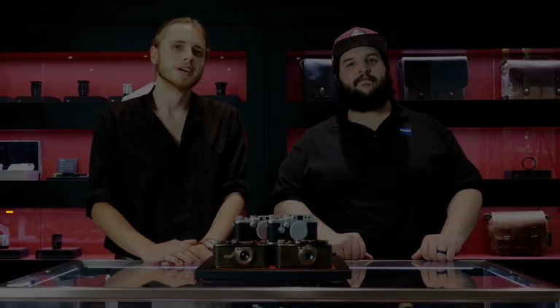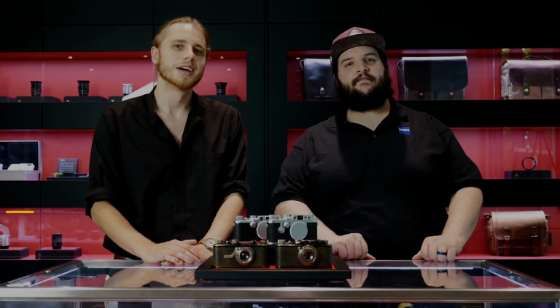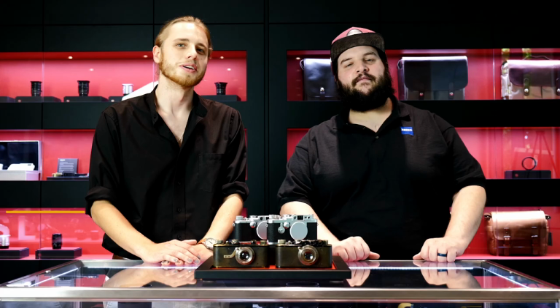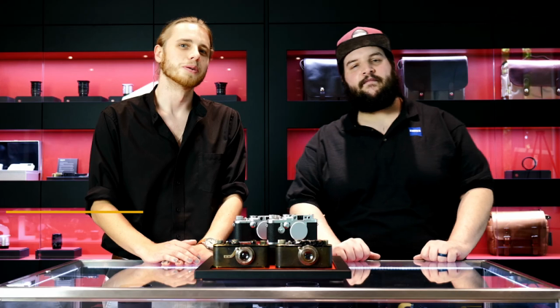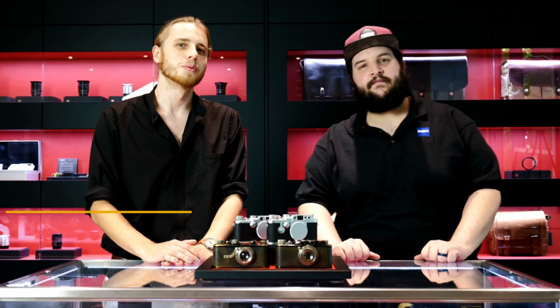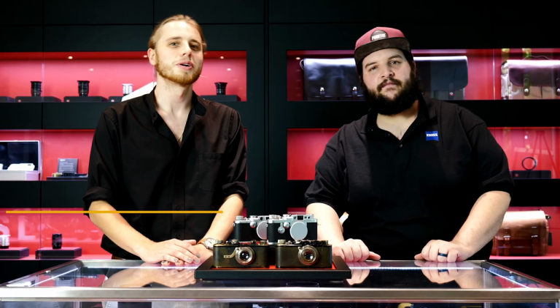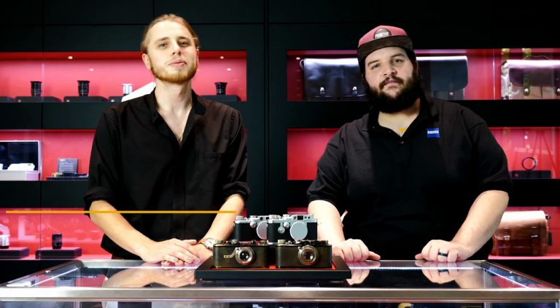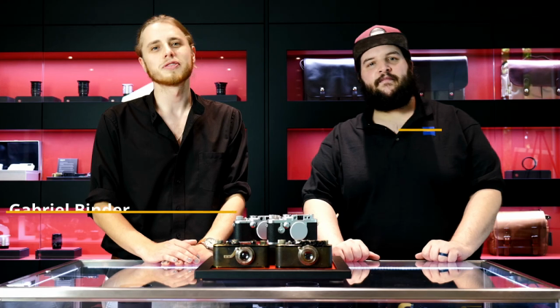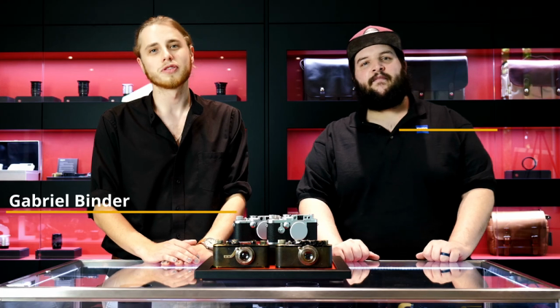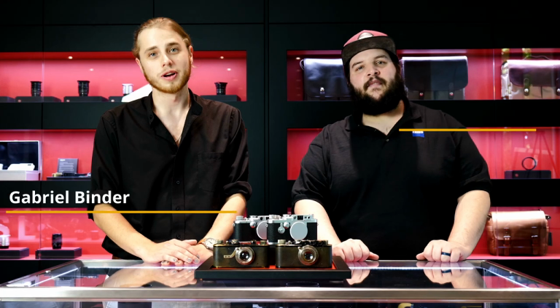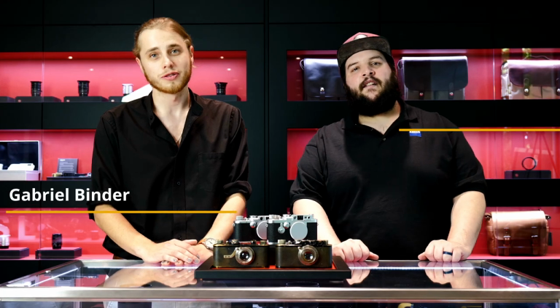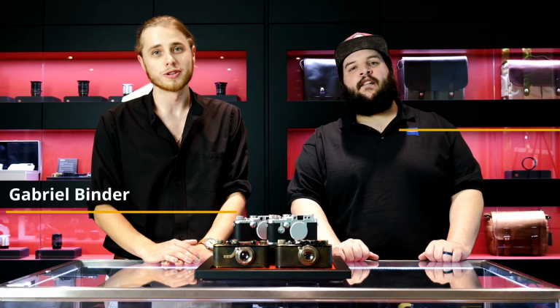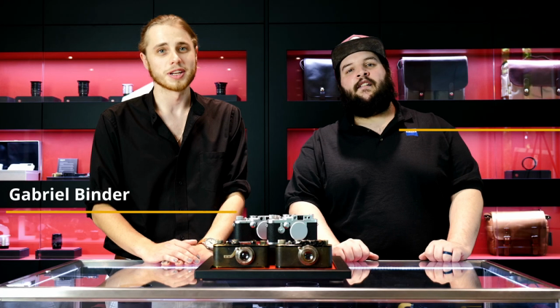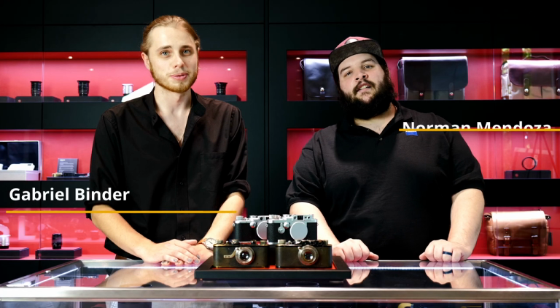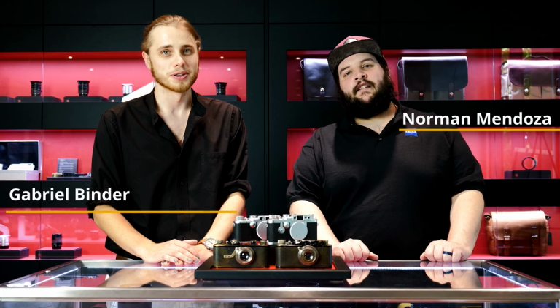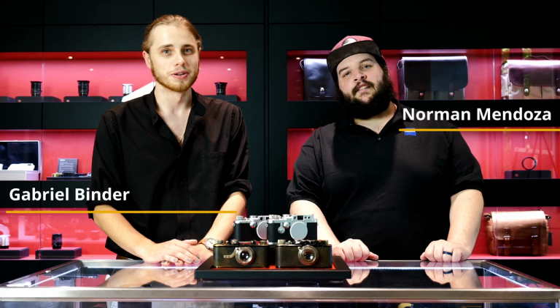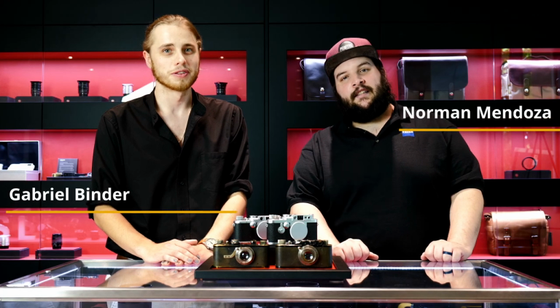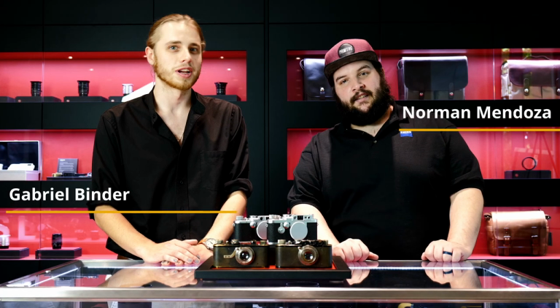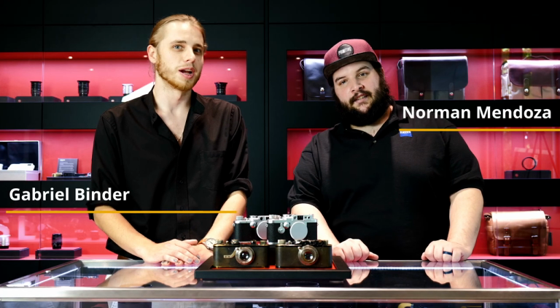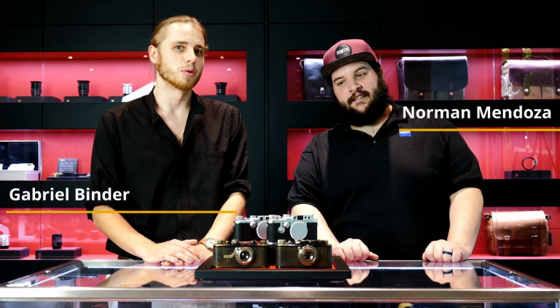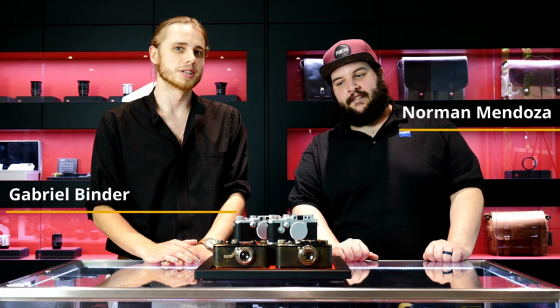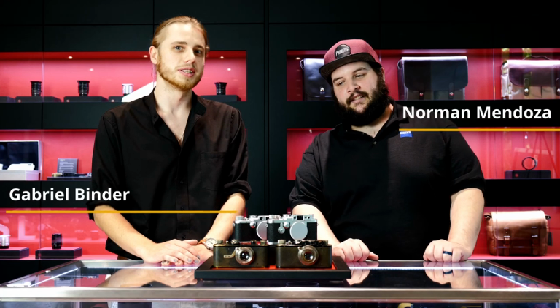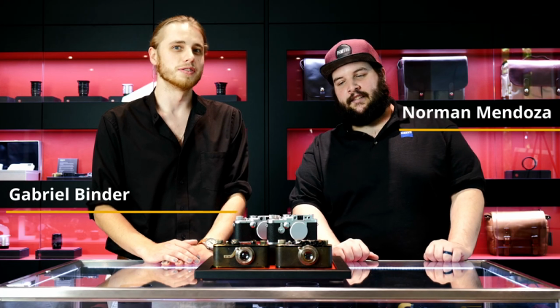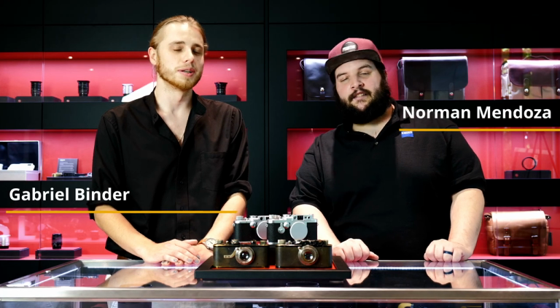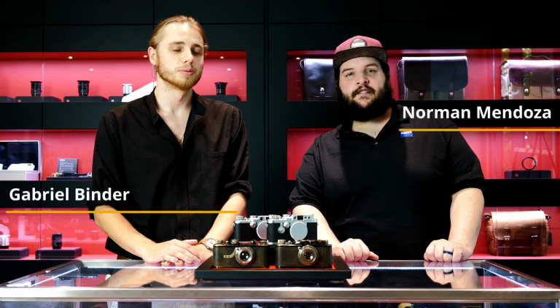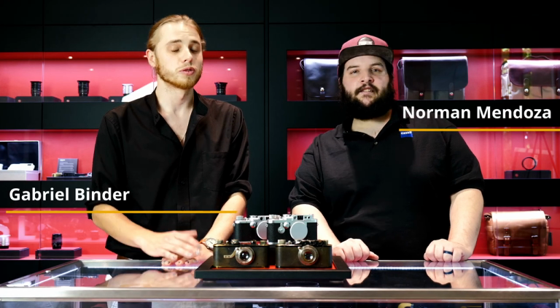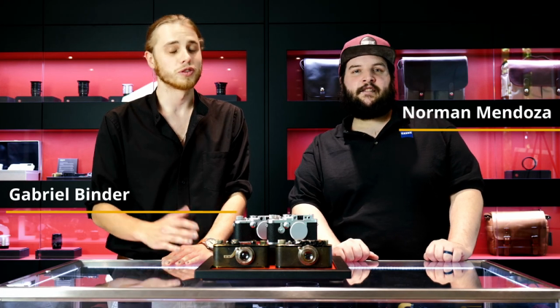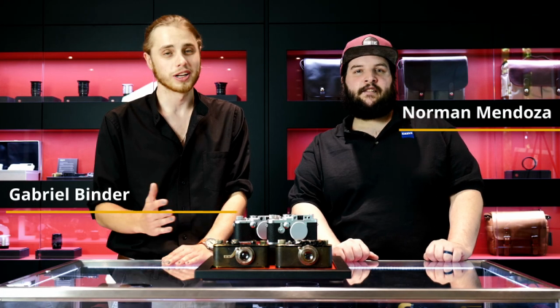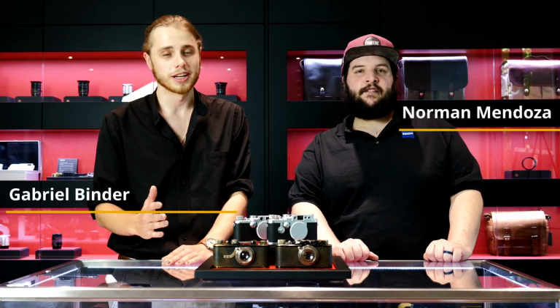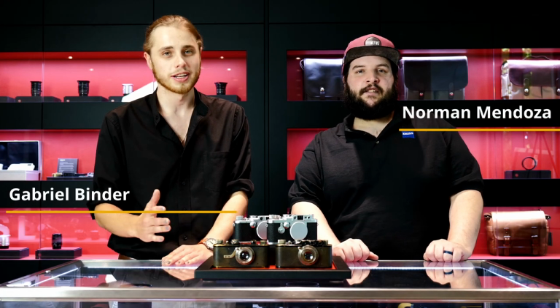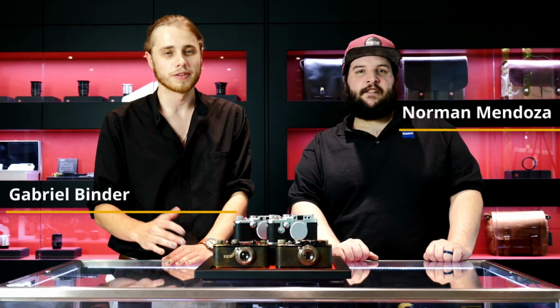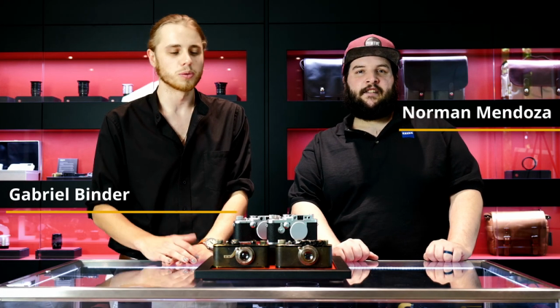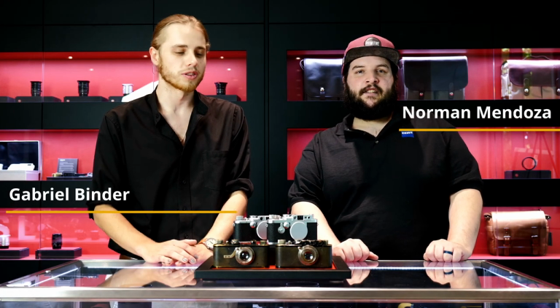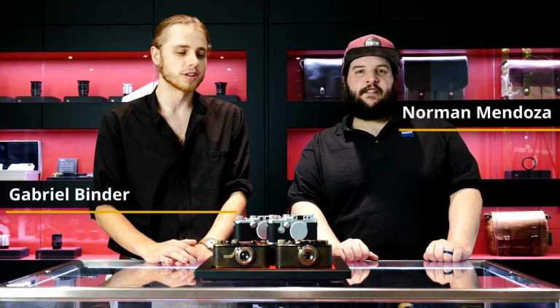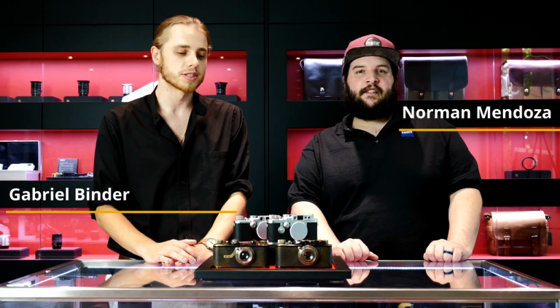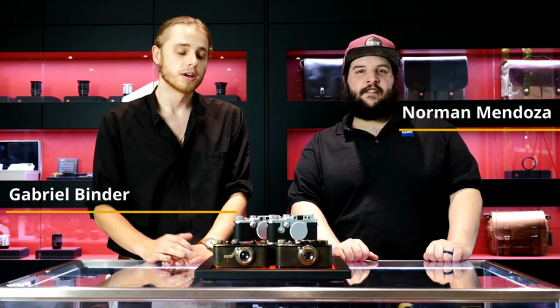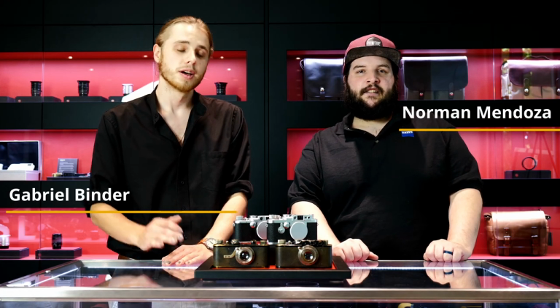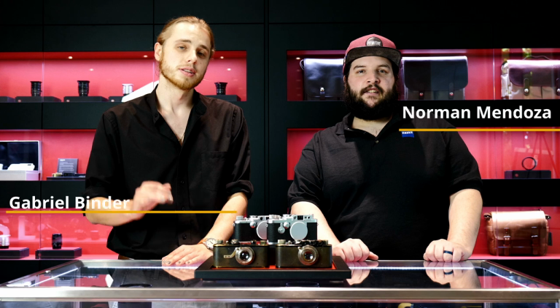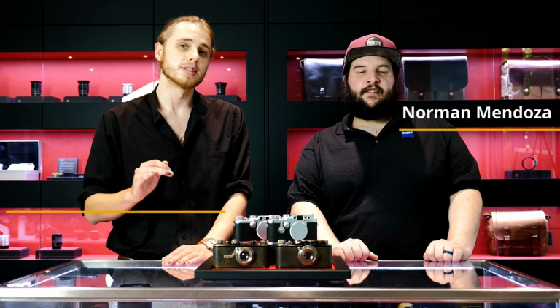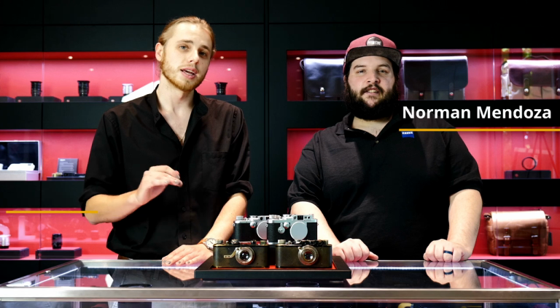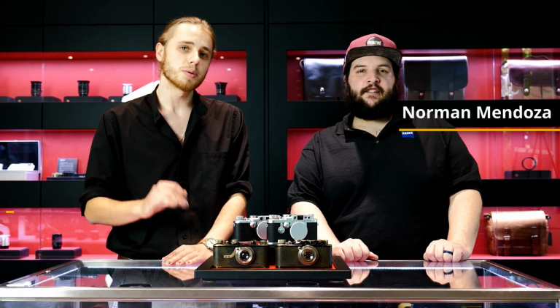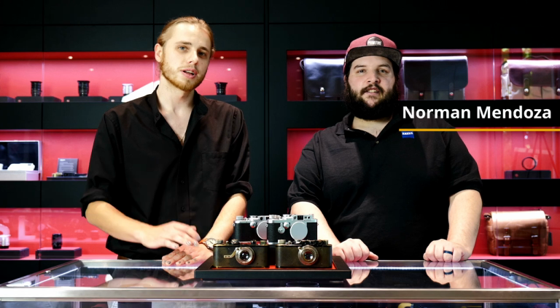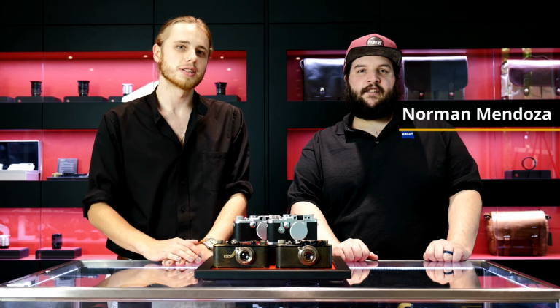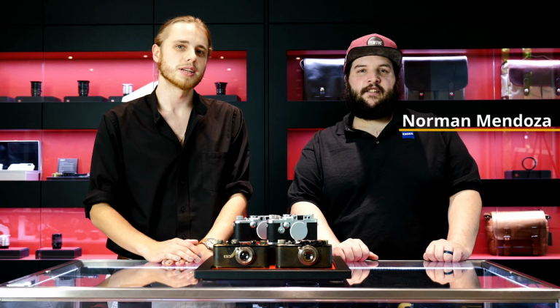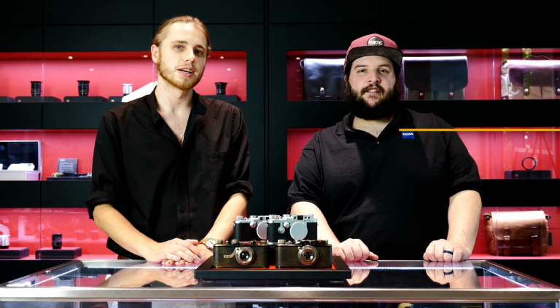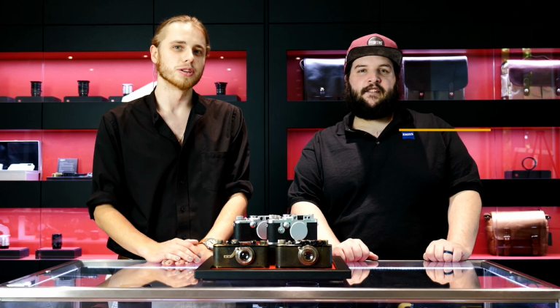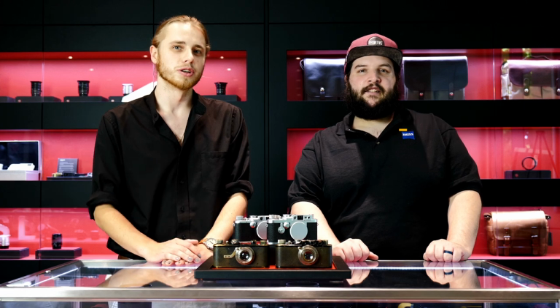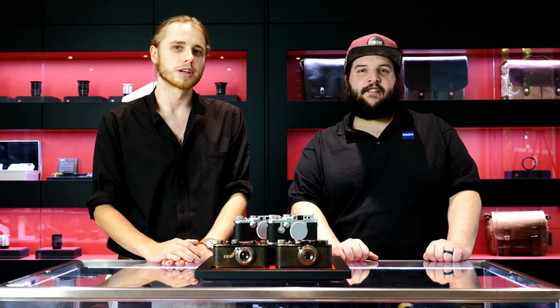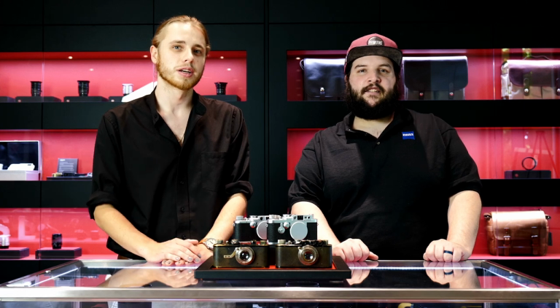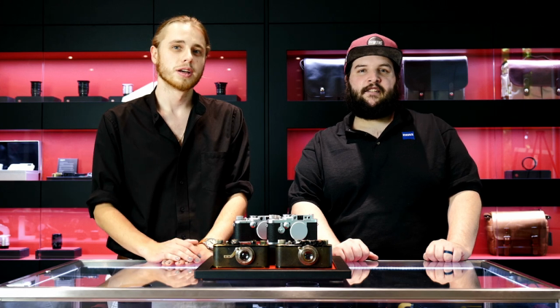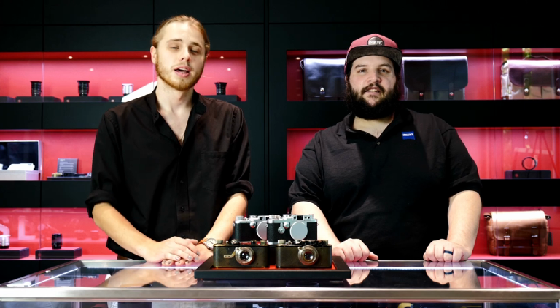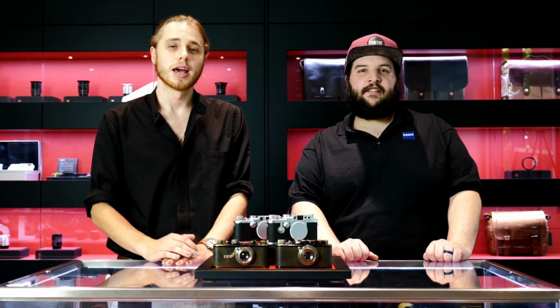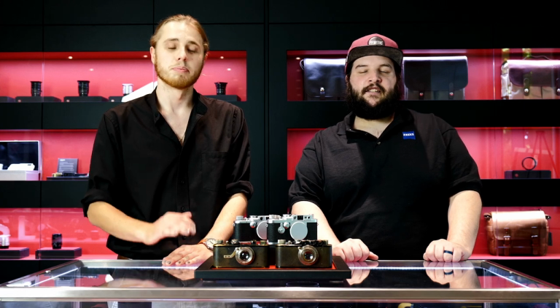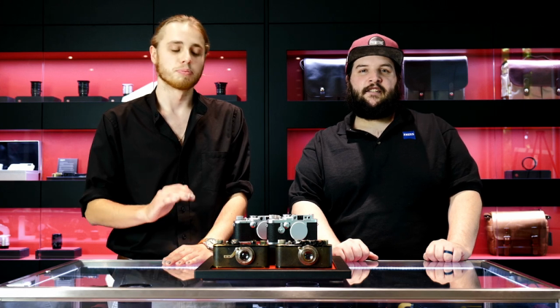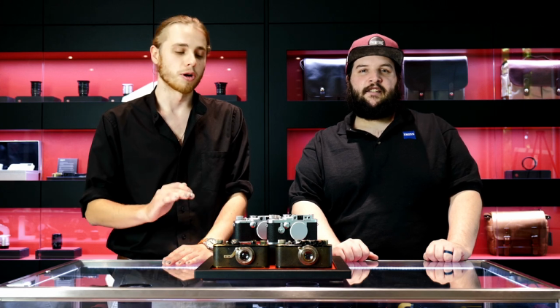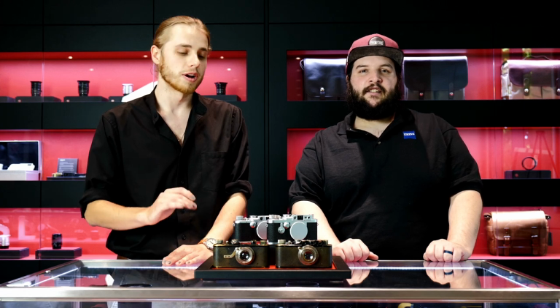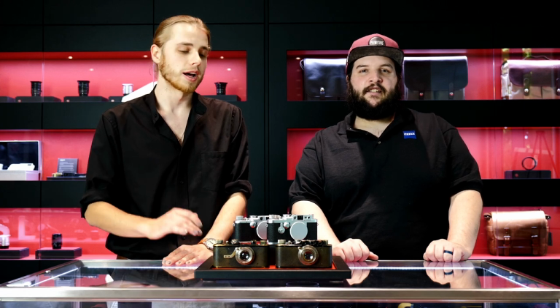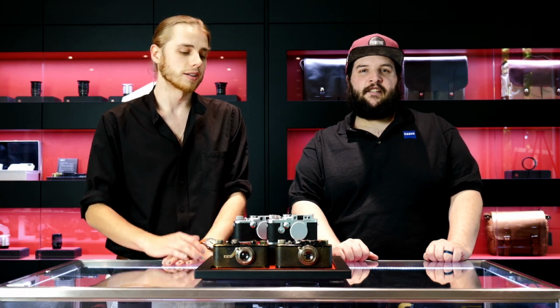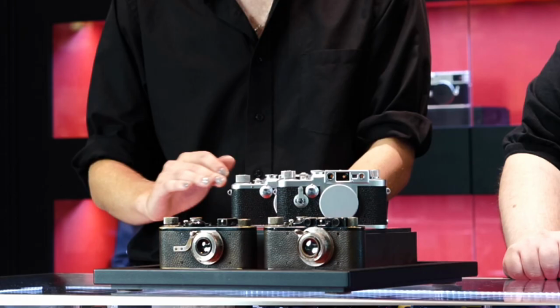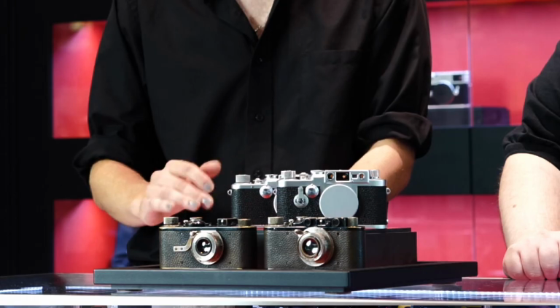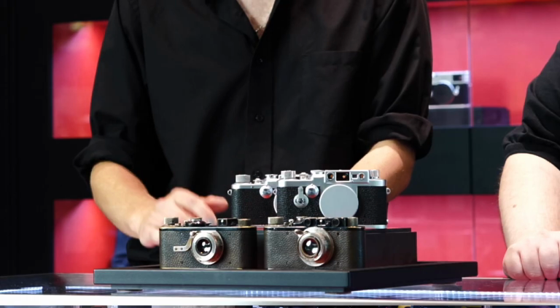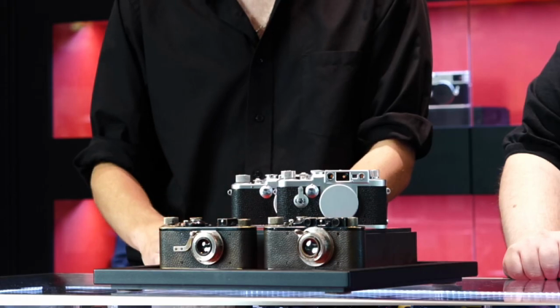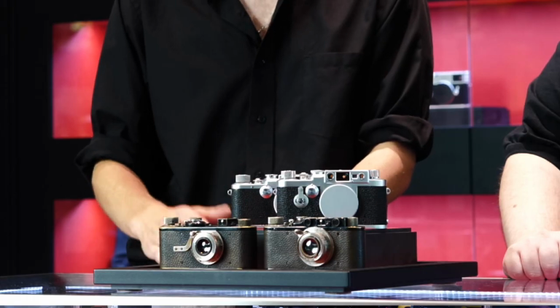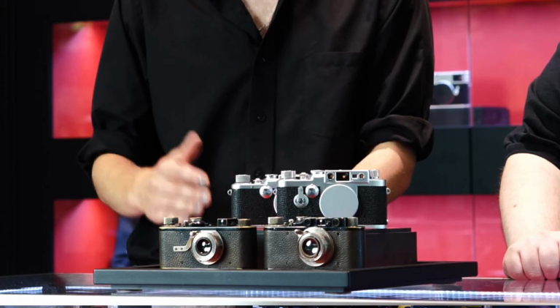Hello, welcome to the very first episode of Camera West TV. We're very glad to have you with us. Today we're going to take a look at Barnack Leica cameras.